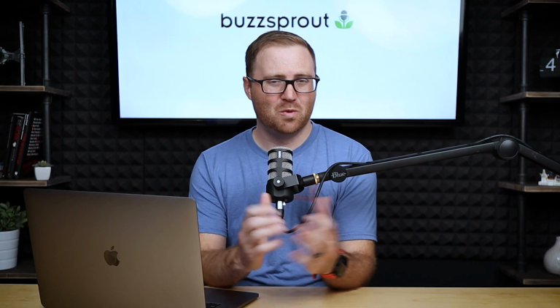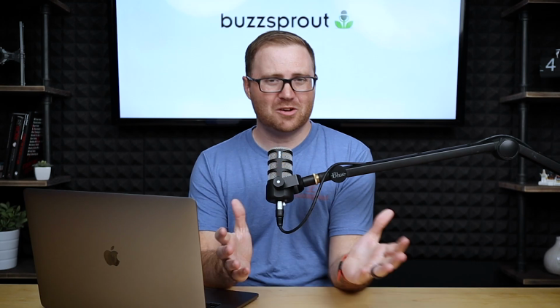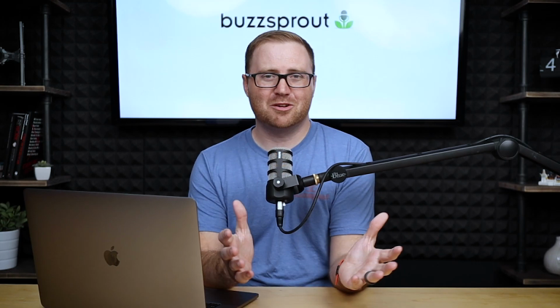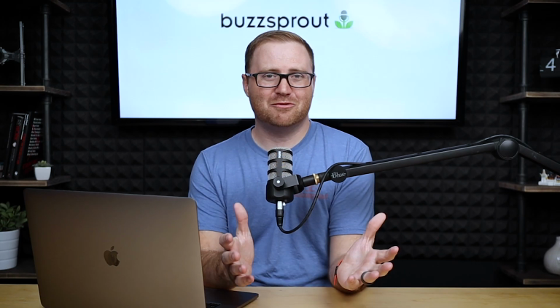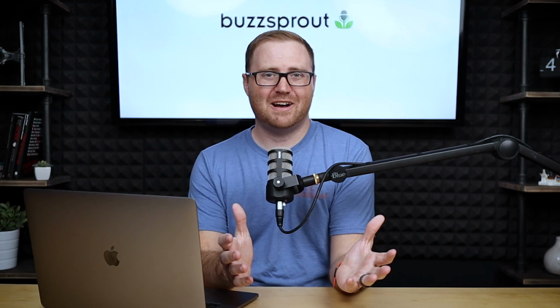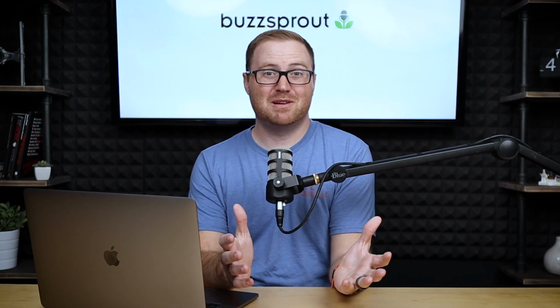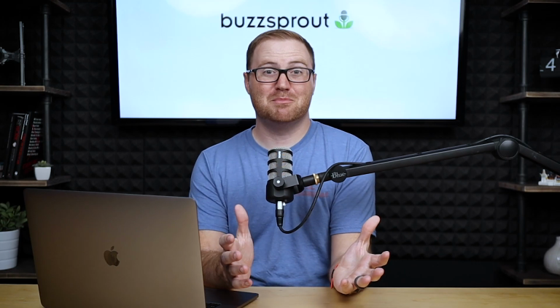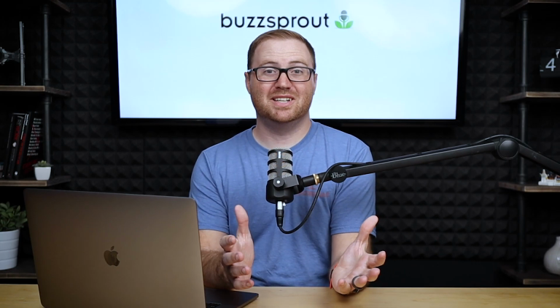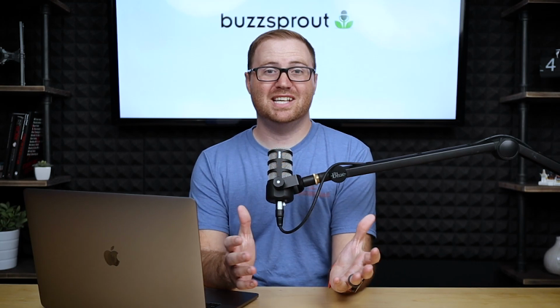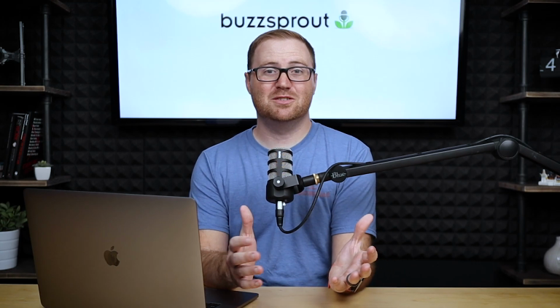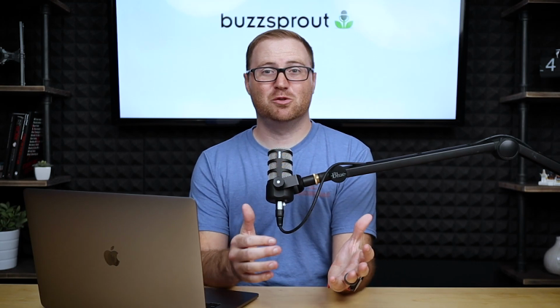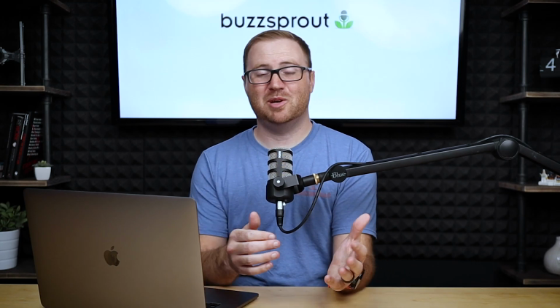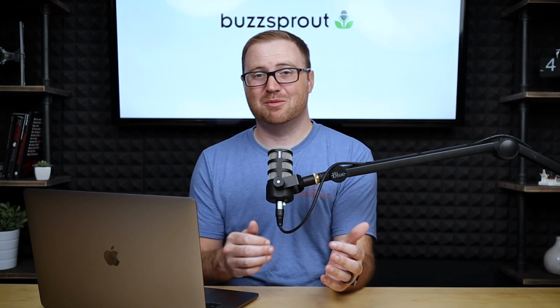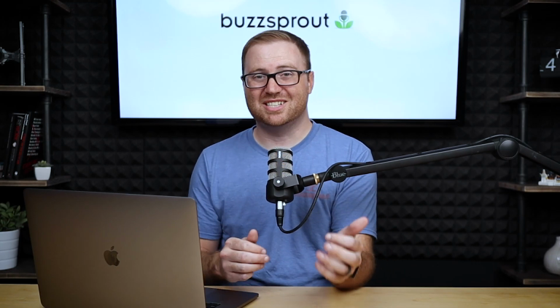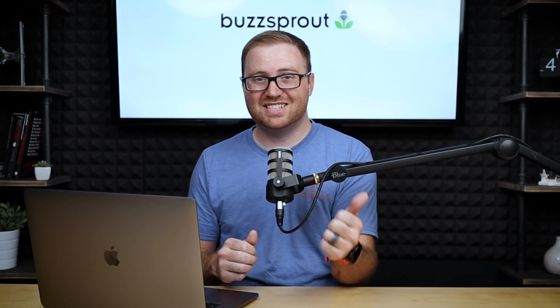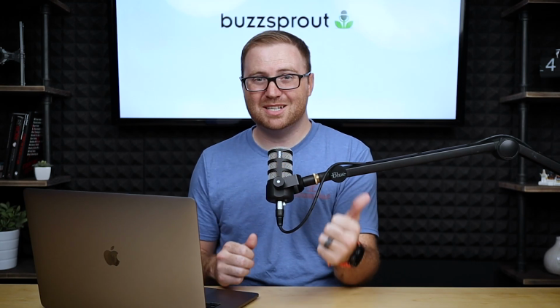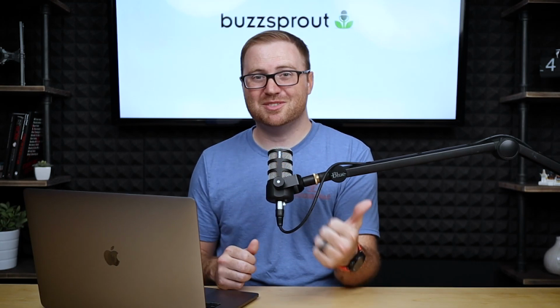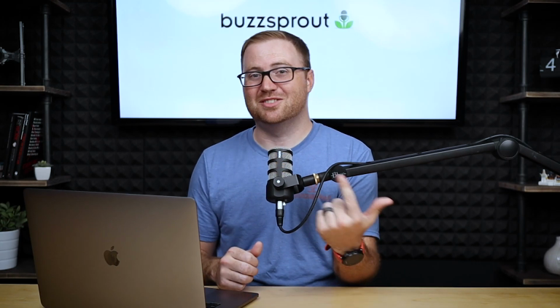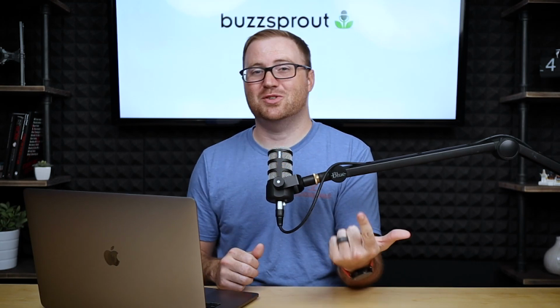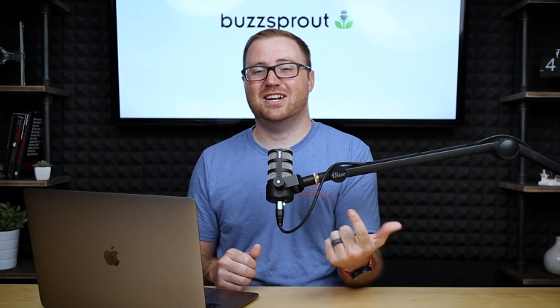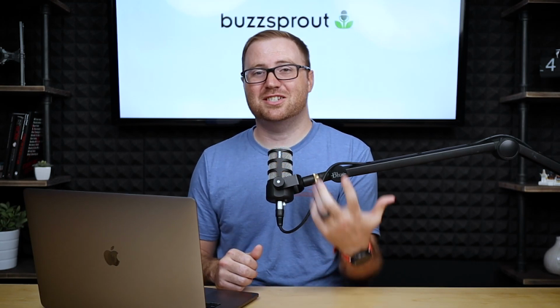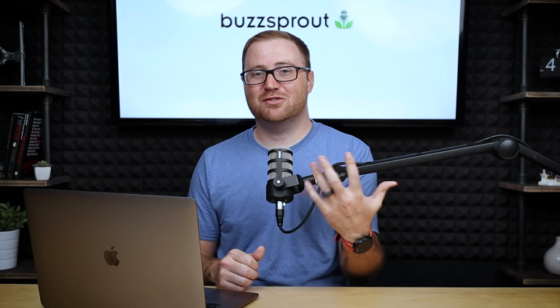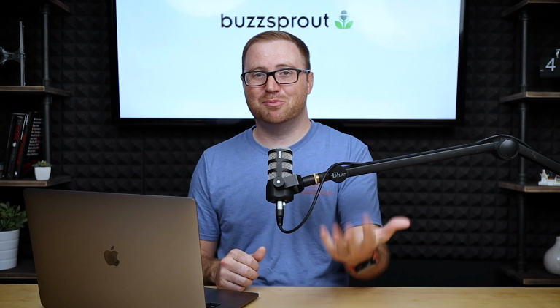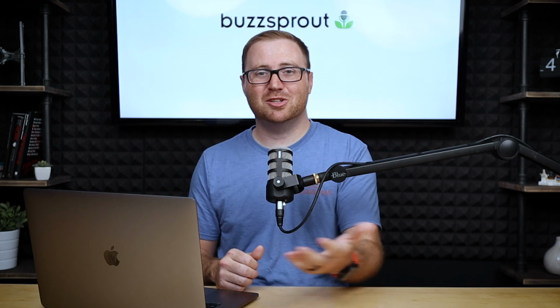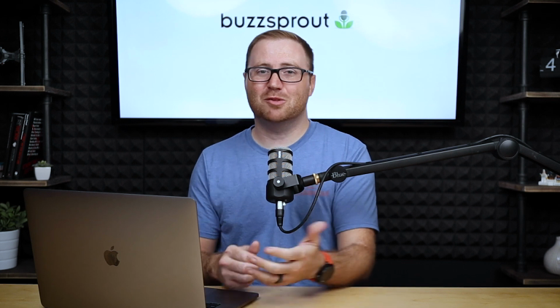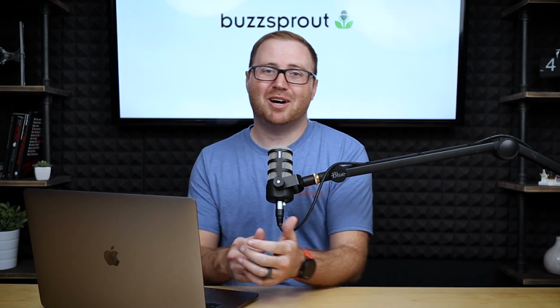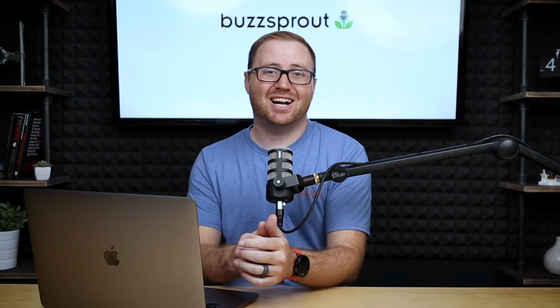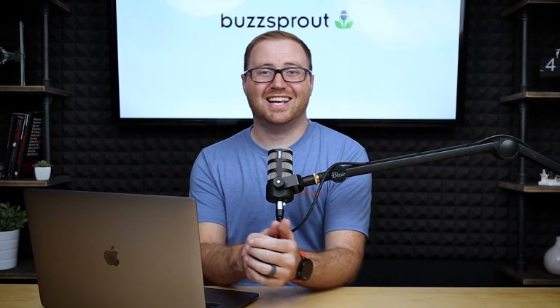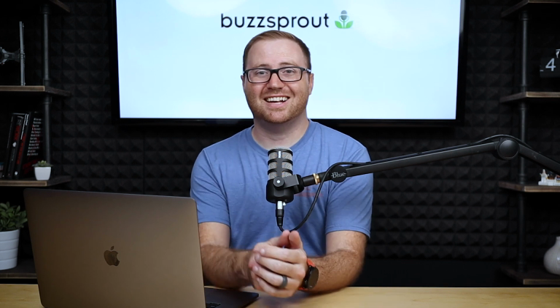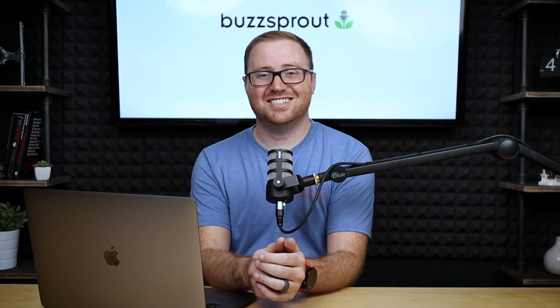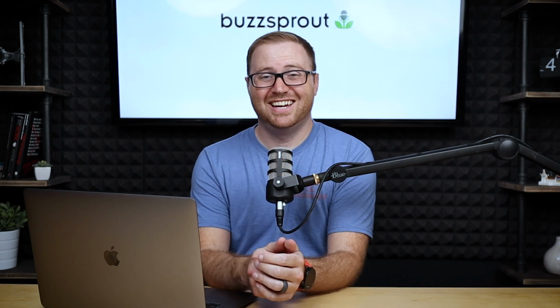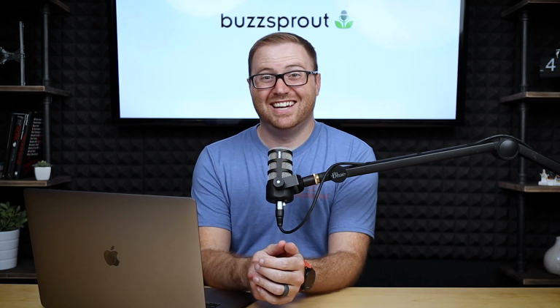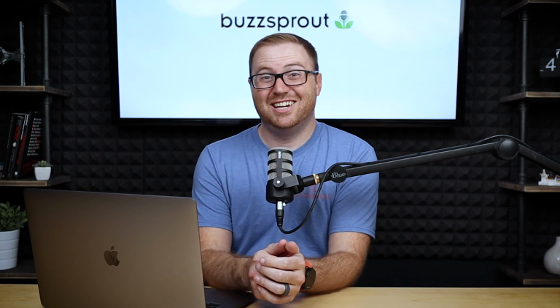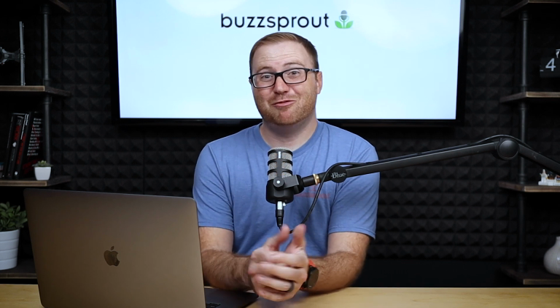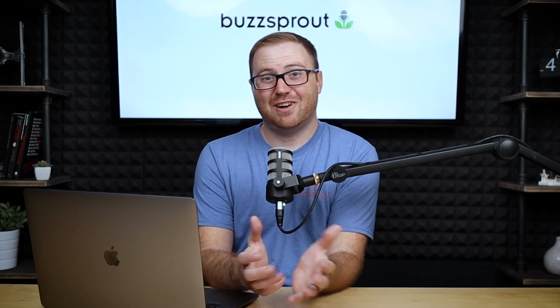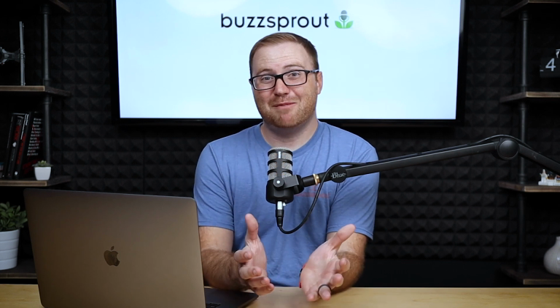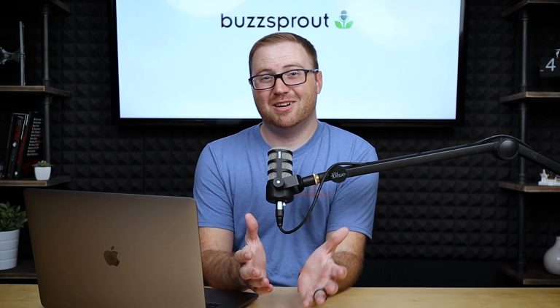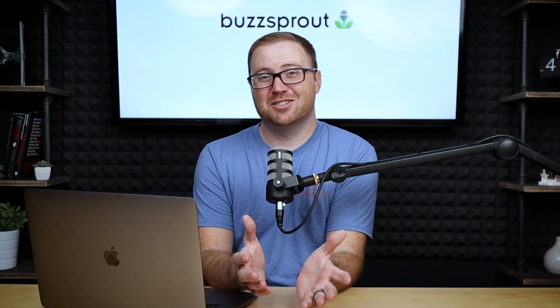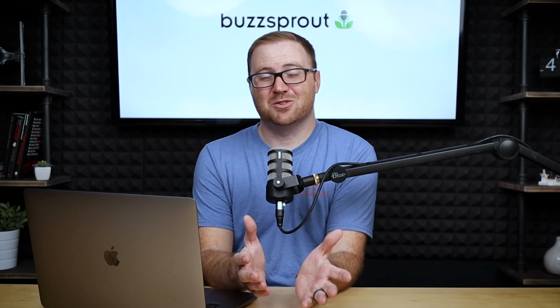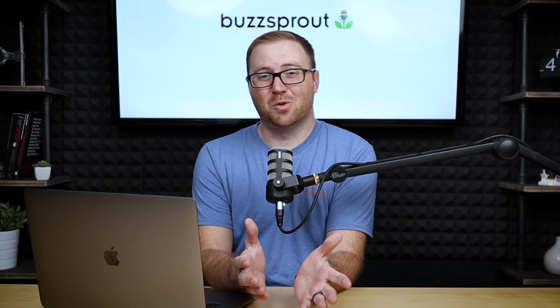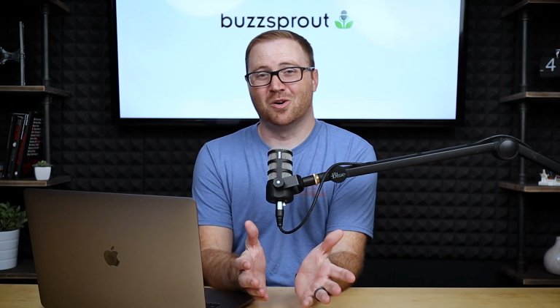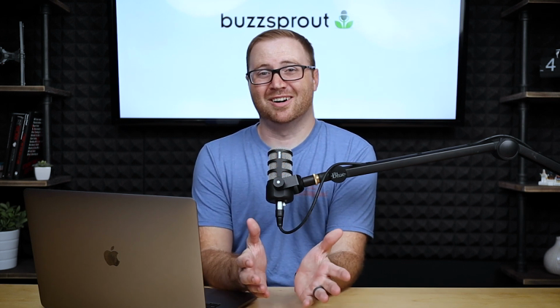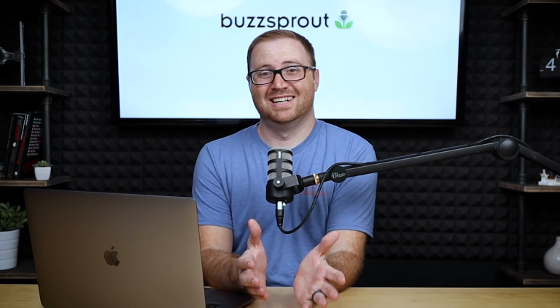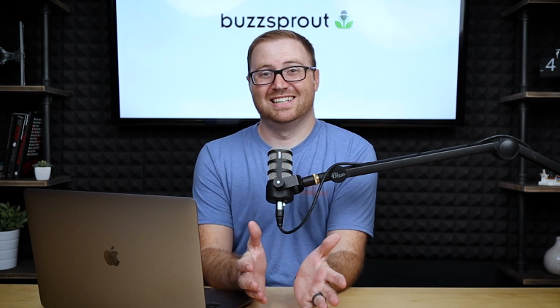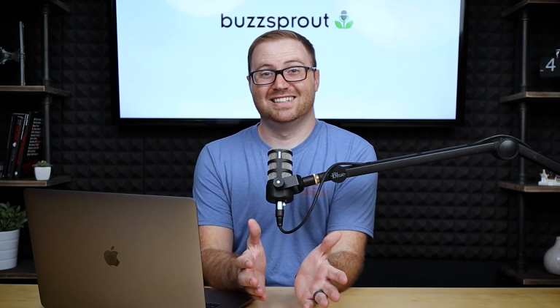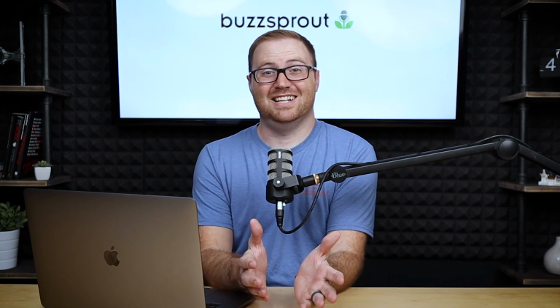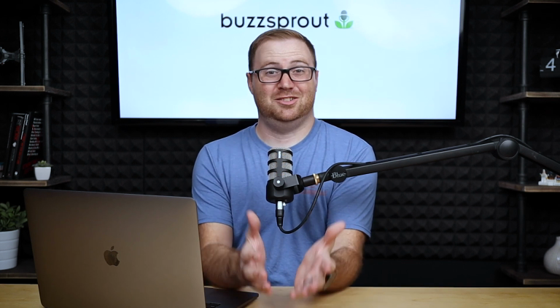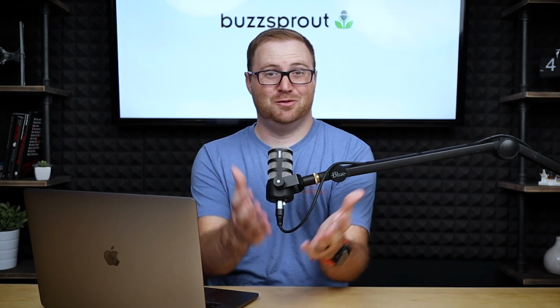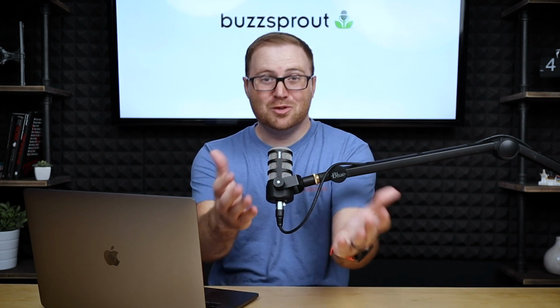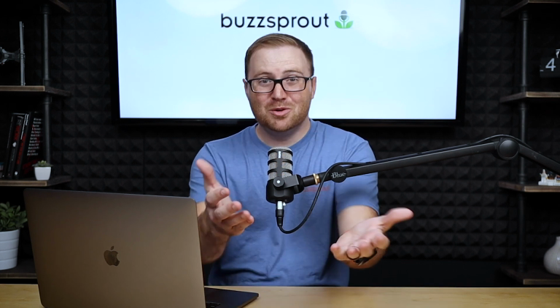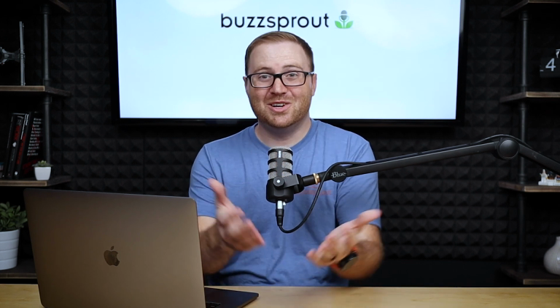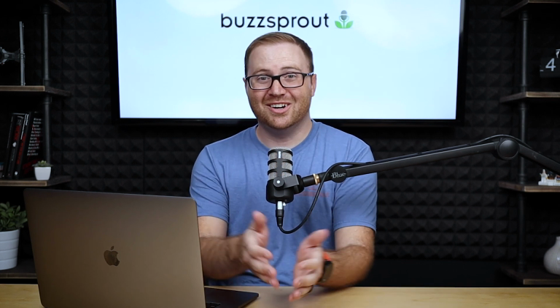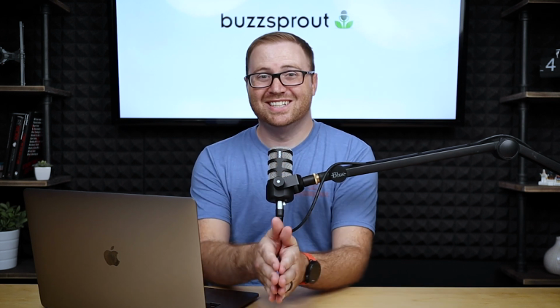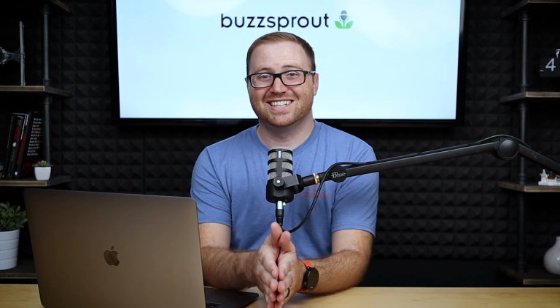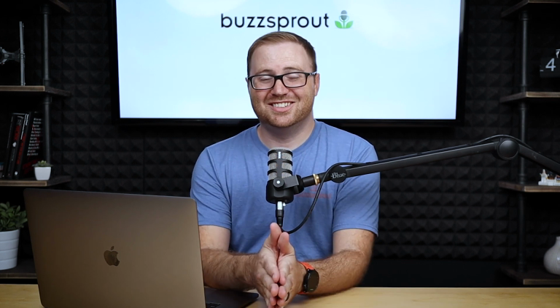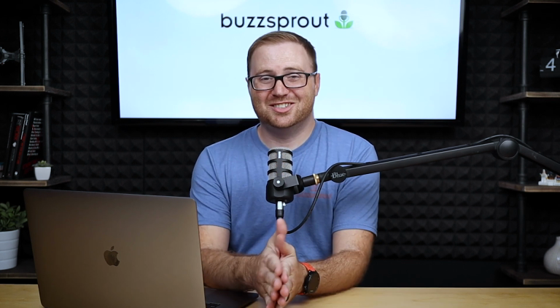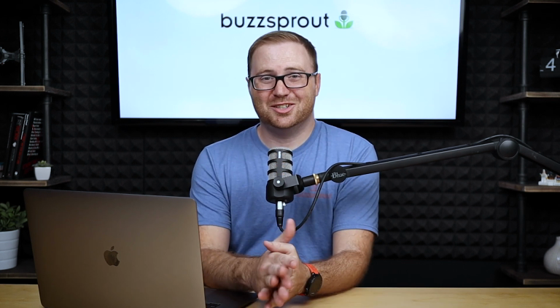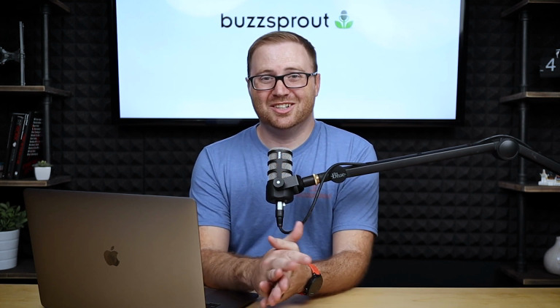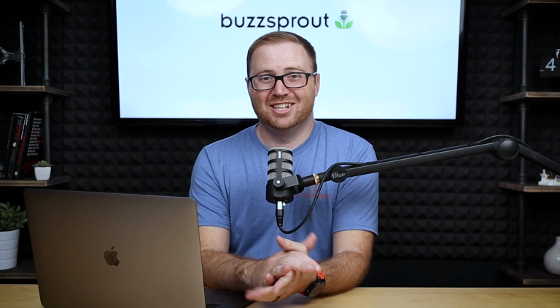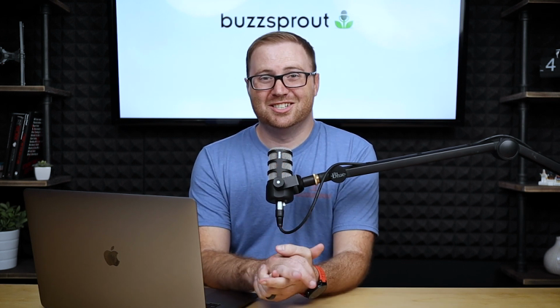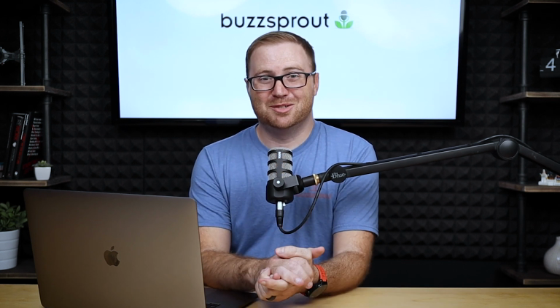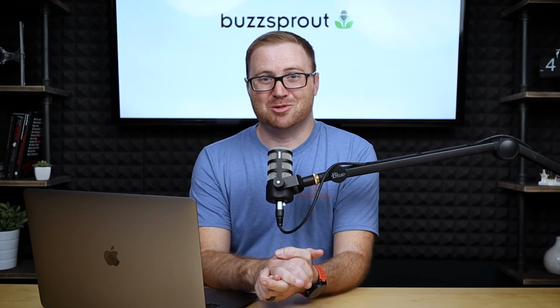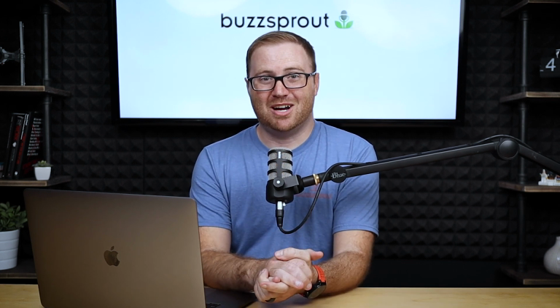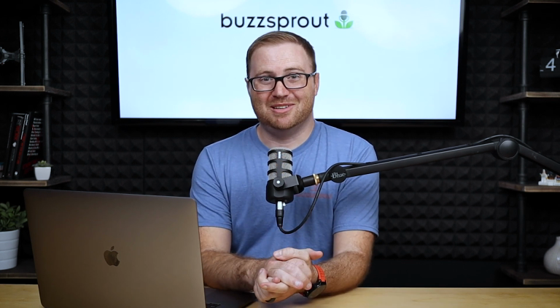Welcome to 5 Minute Mondays, where we're bringing the best tips and strategies for building your podcast in five minutes or less. If you're new here, consider subscribing.